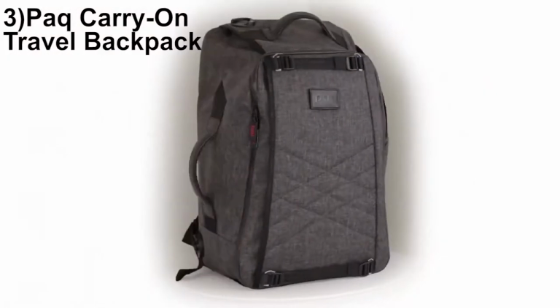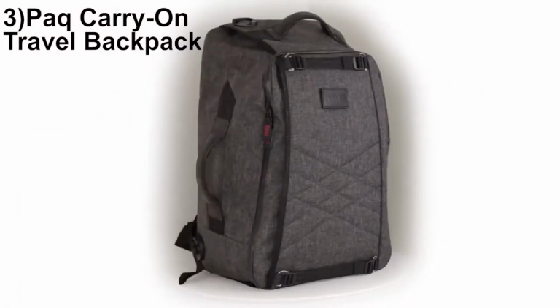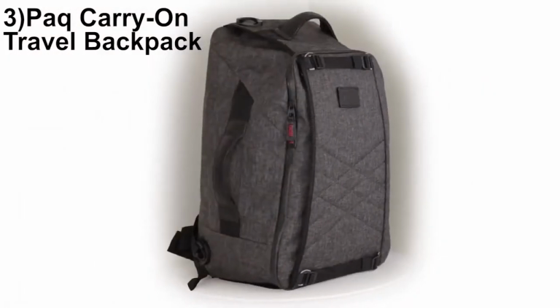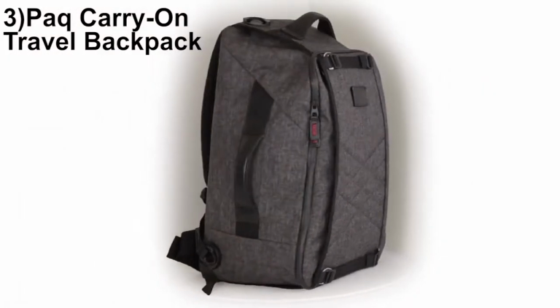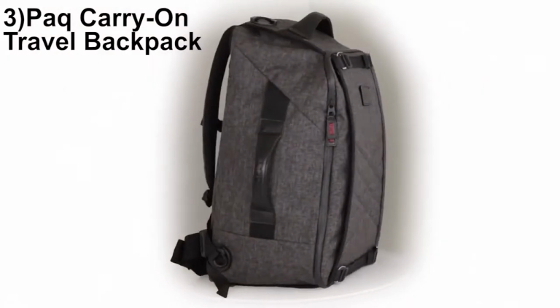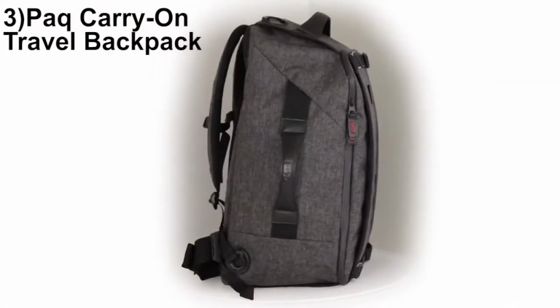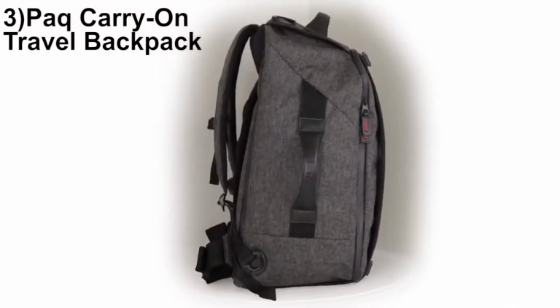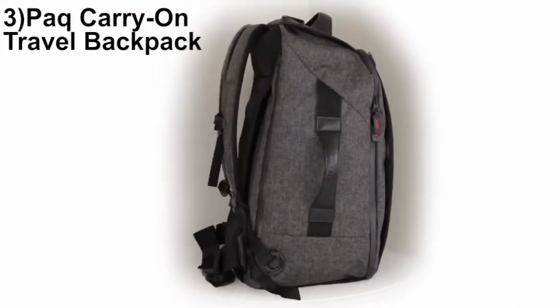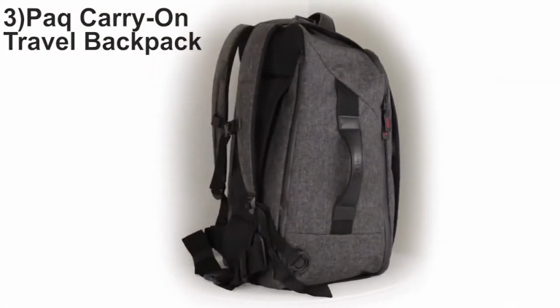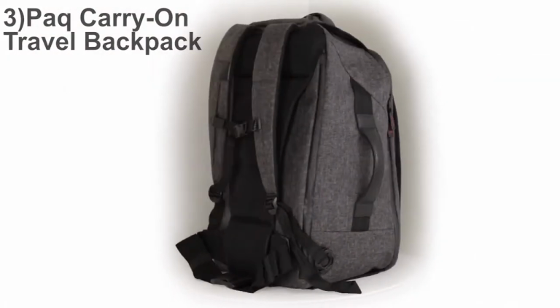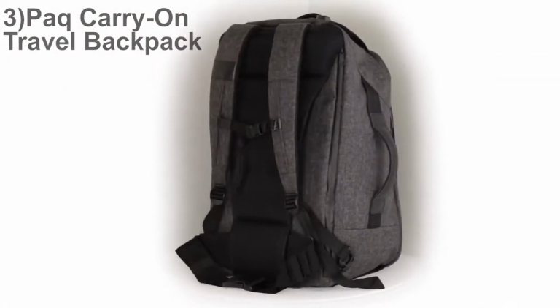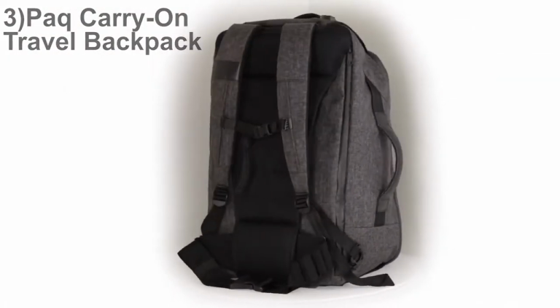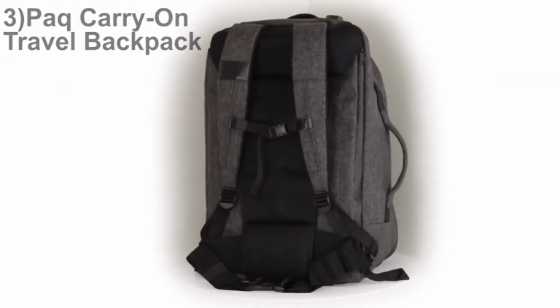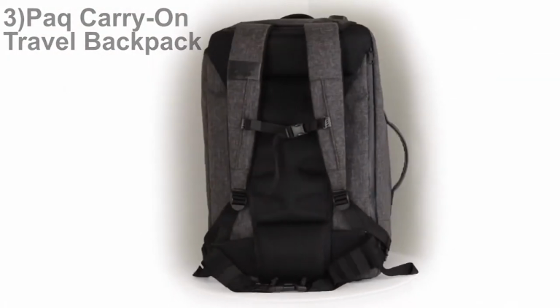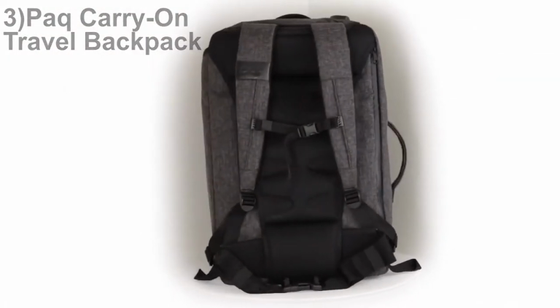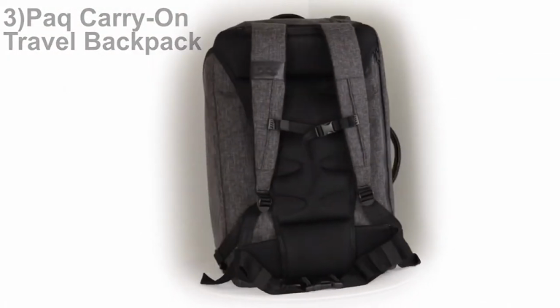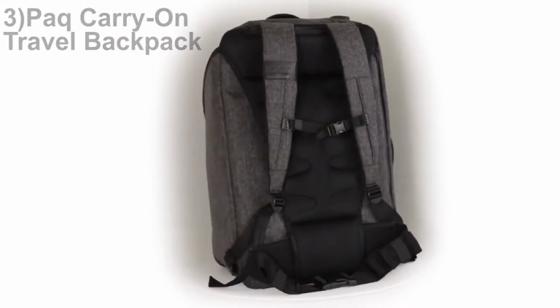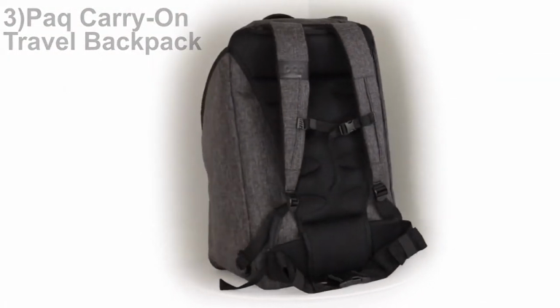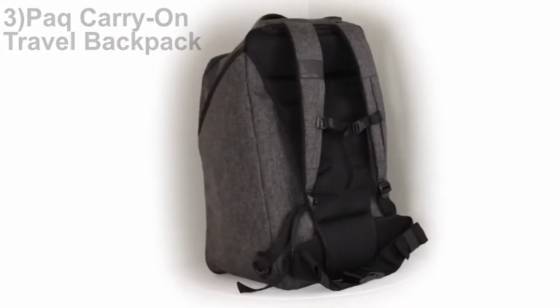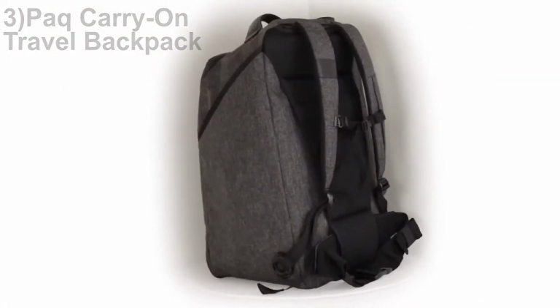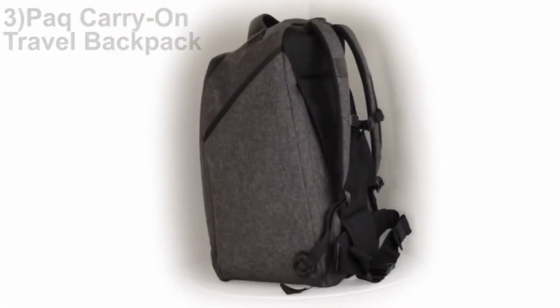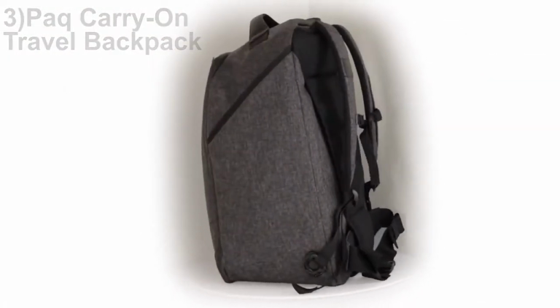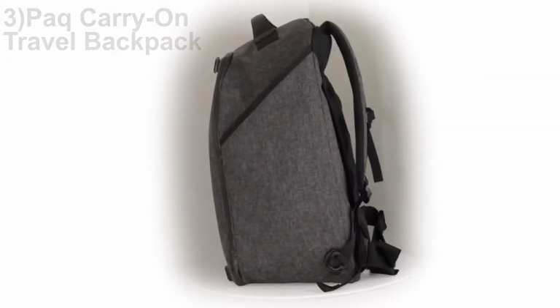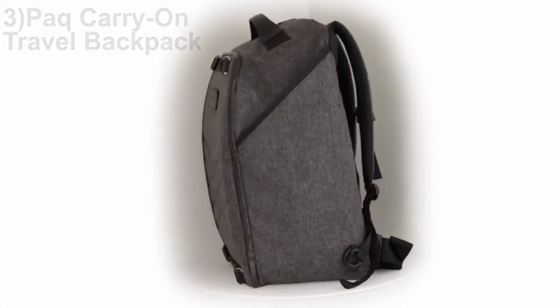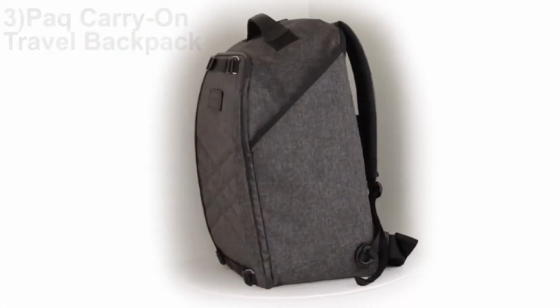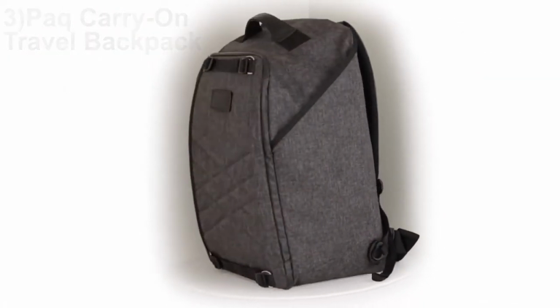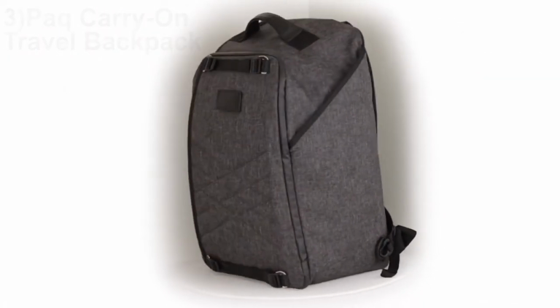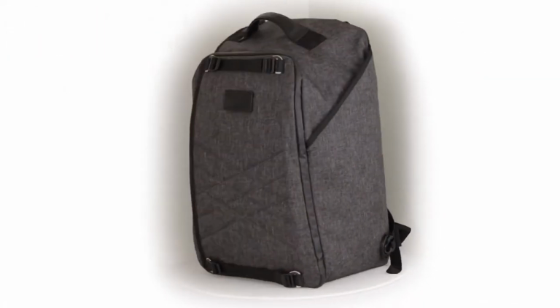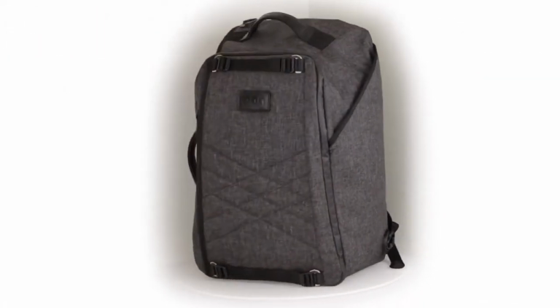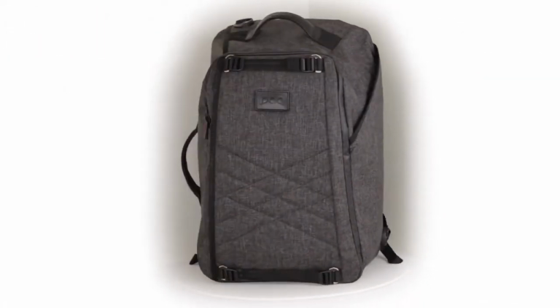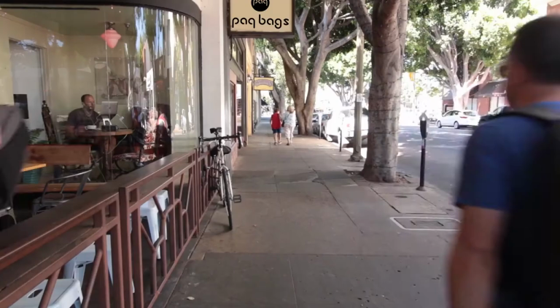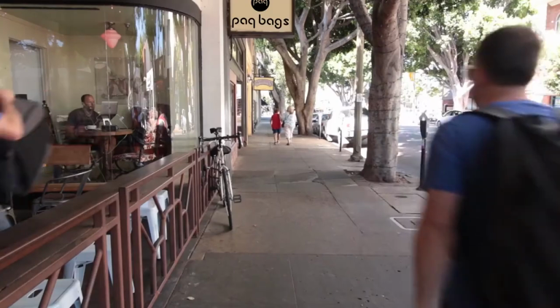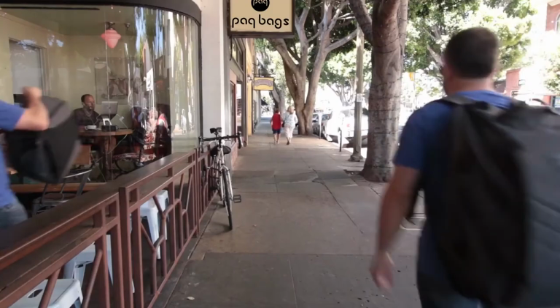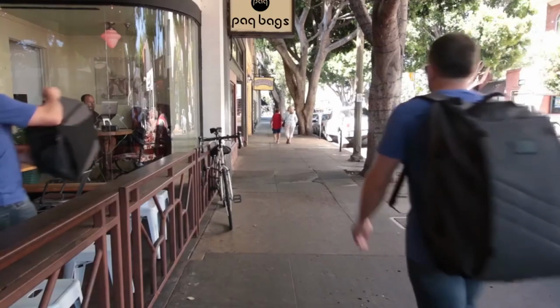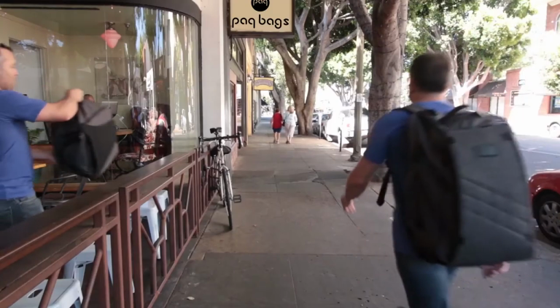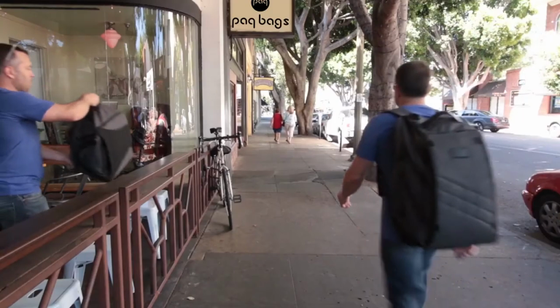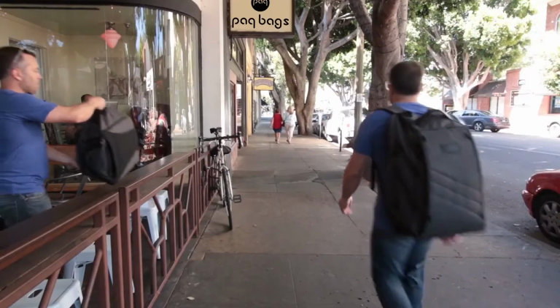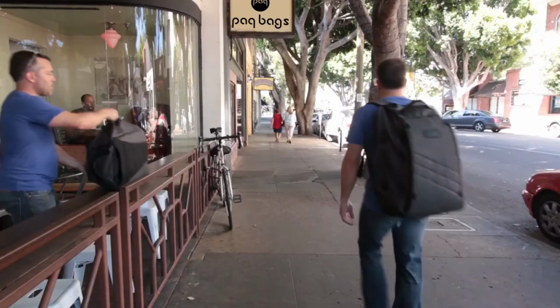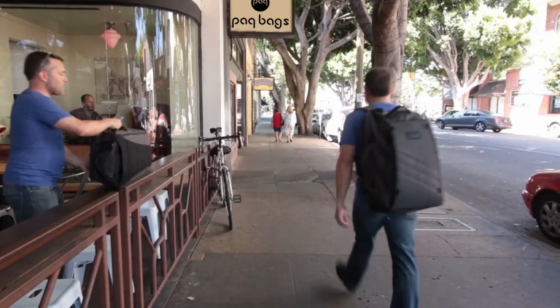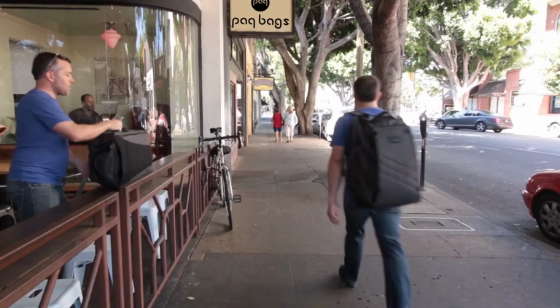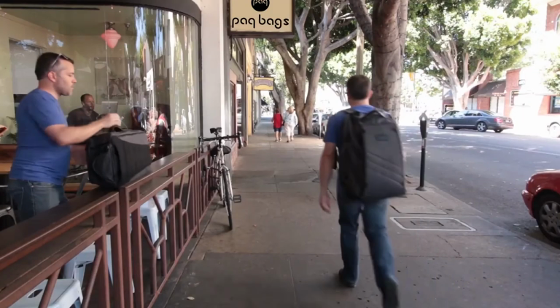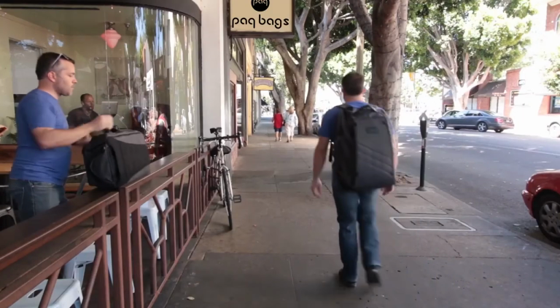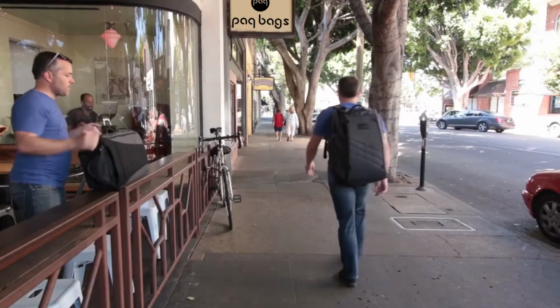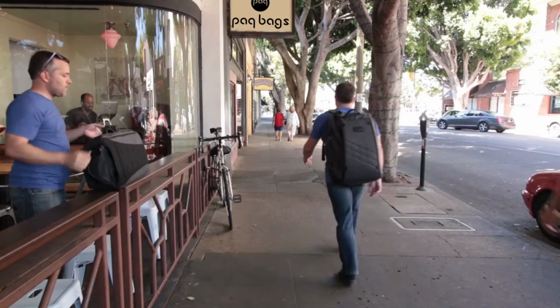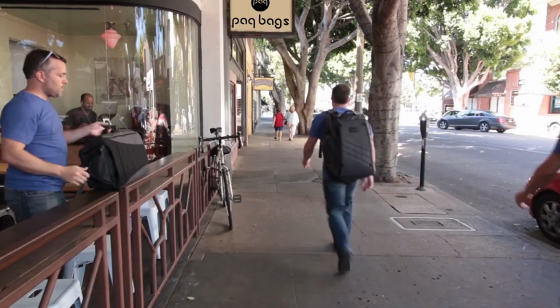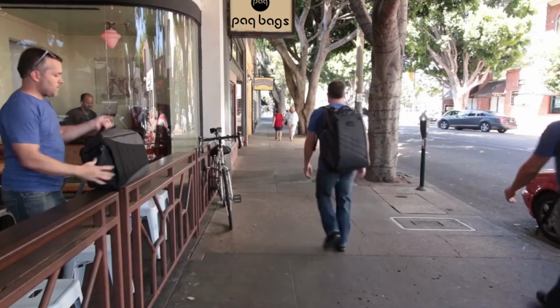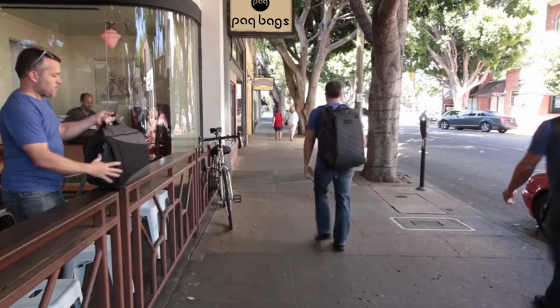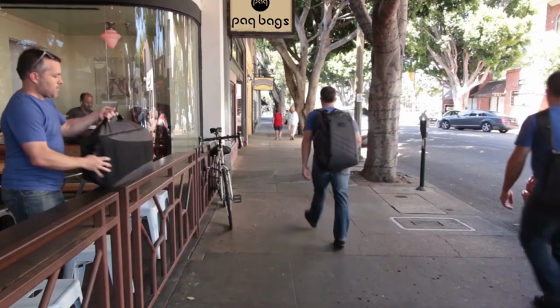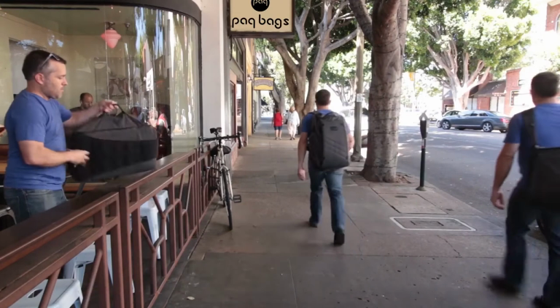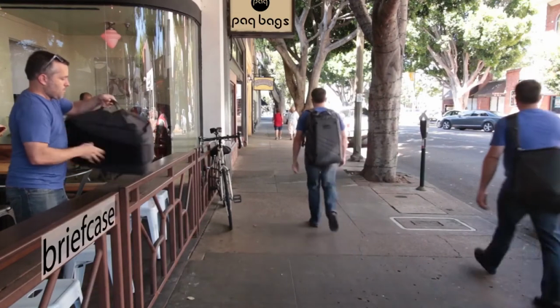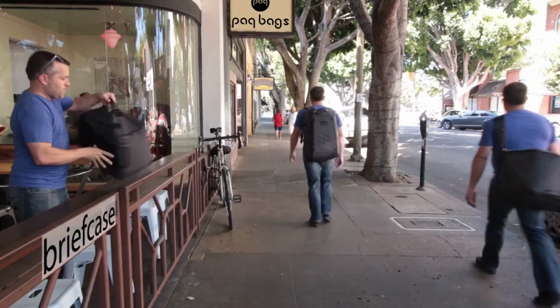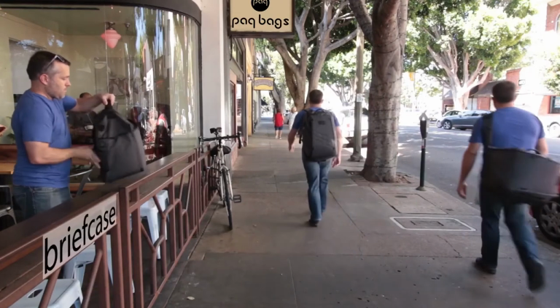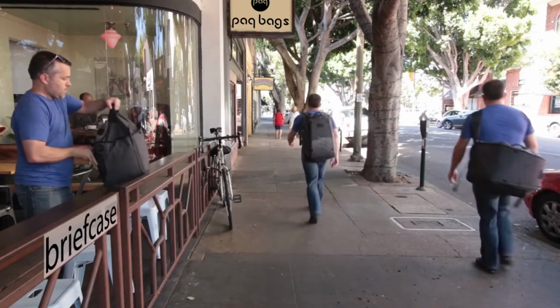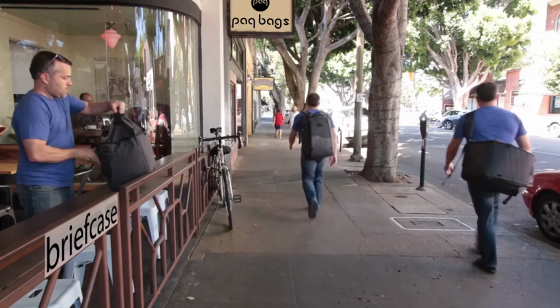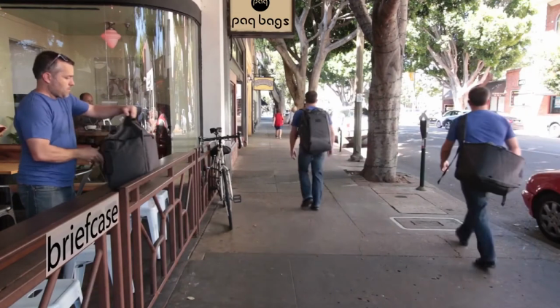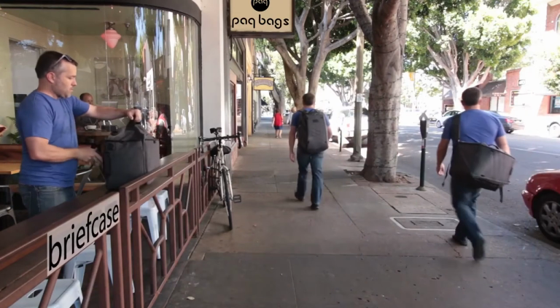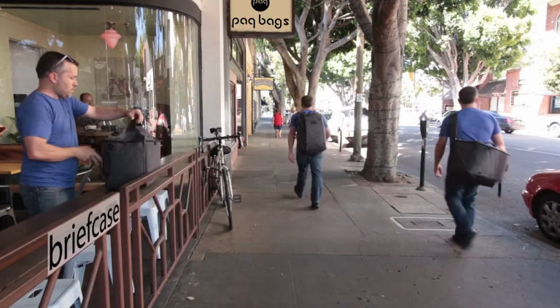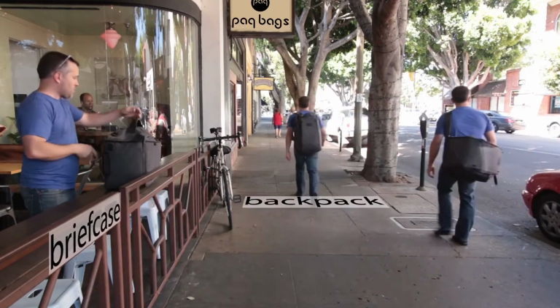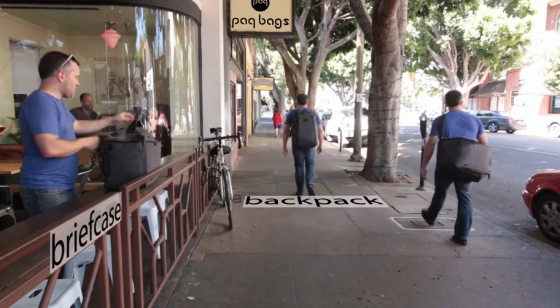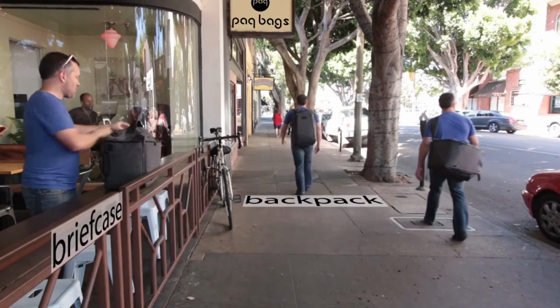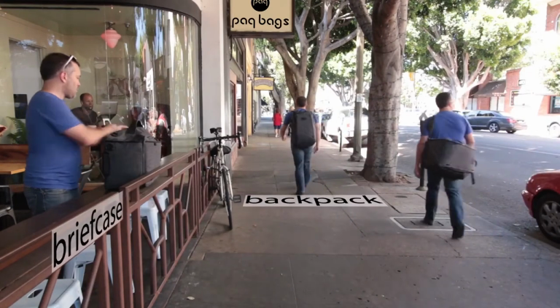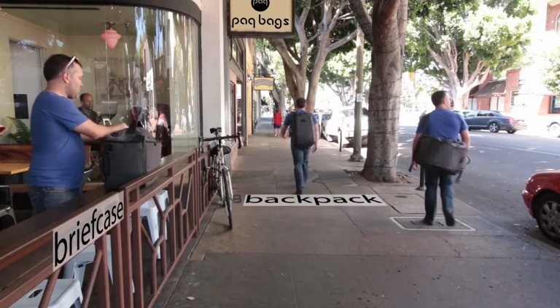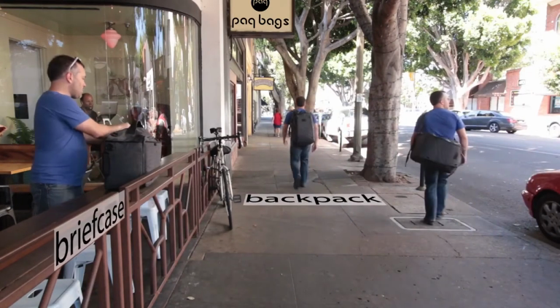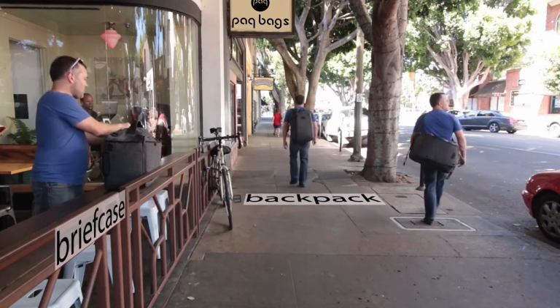Introducing the Pac-1 Carry-On Travel Bag. It functions equally well as a briefcase, backpack, and duffel bag.